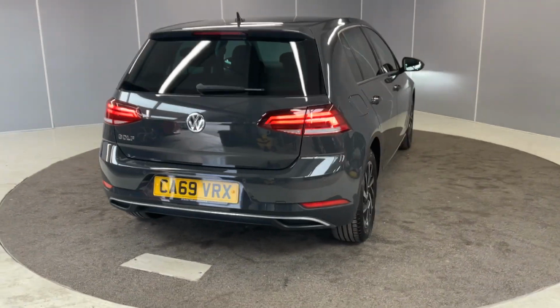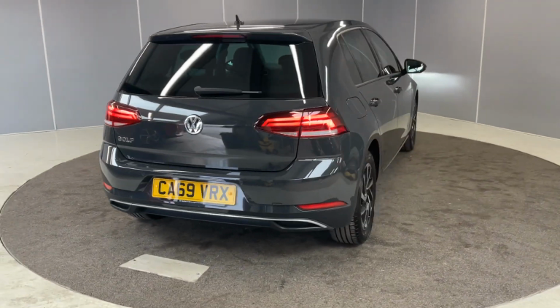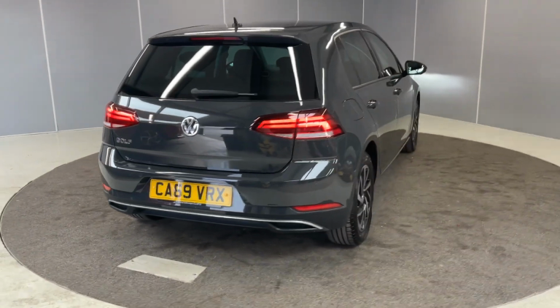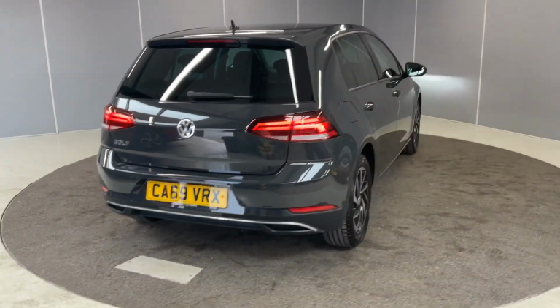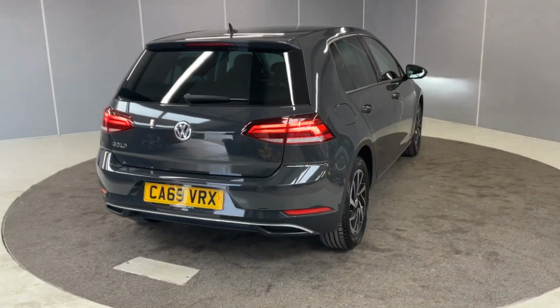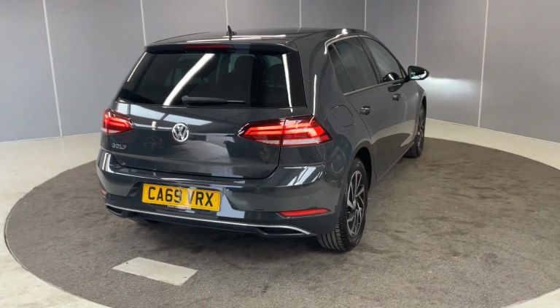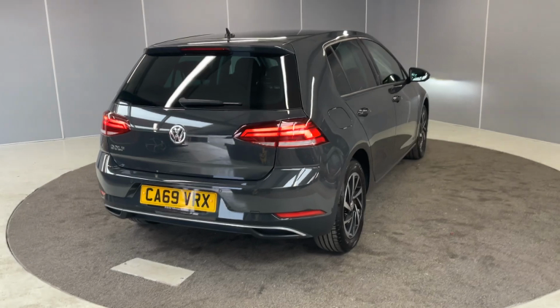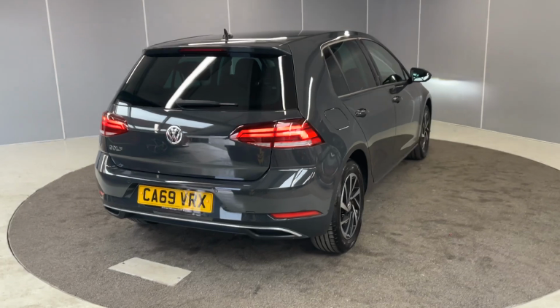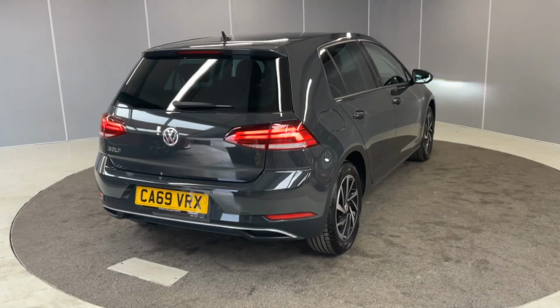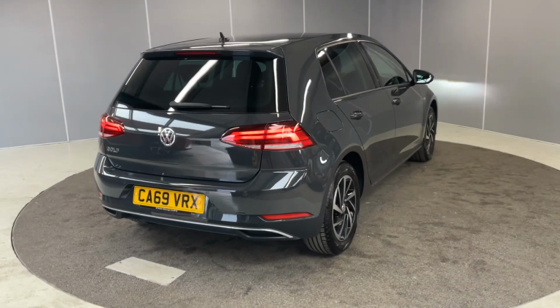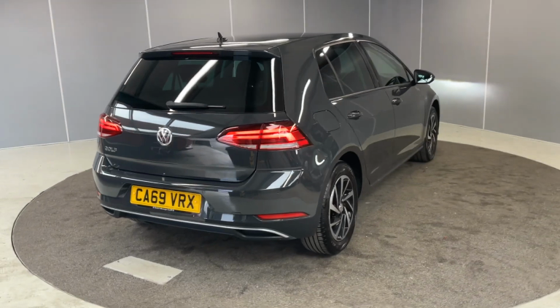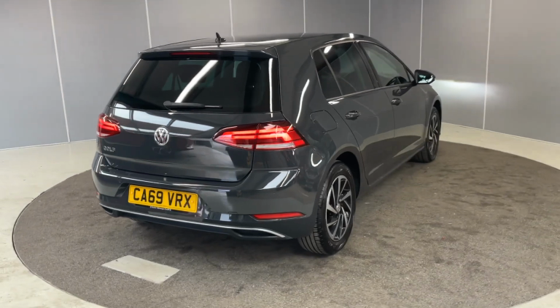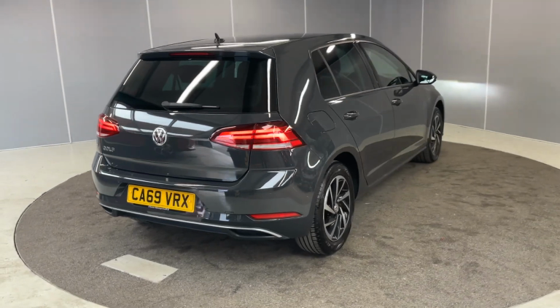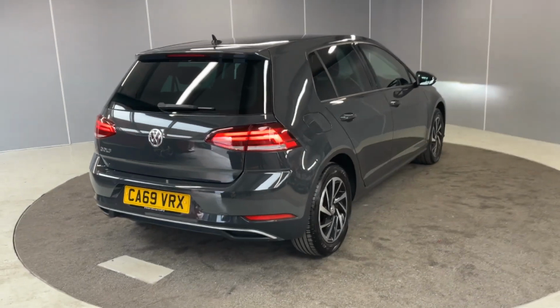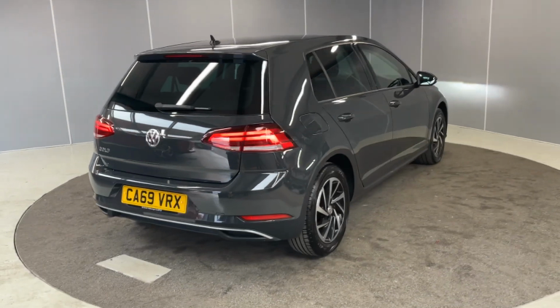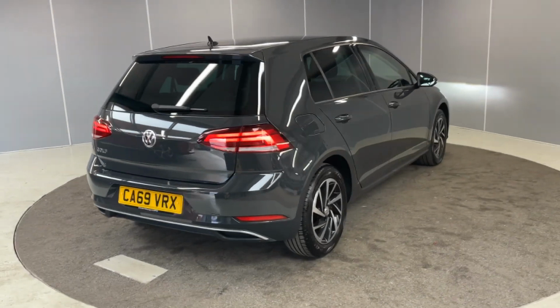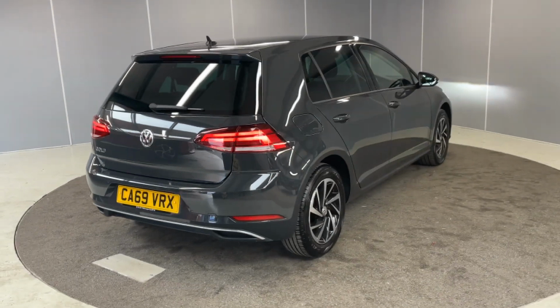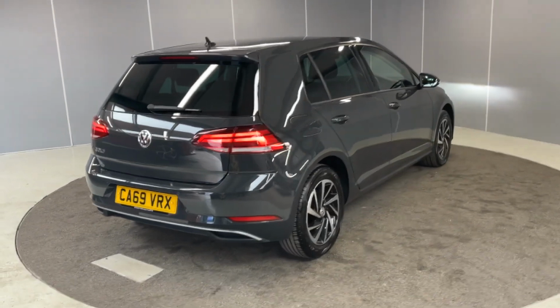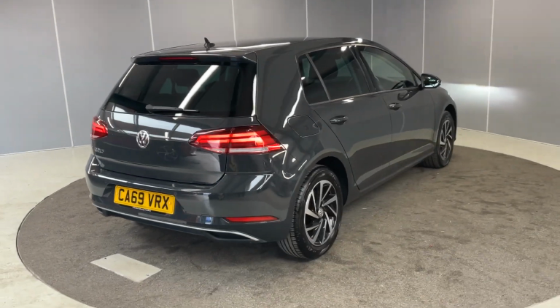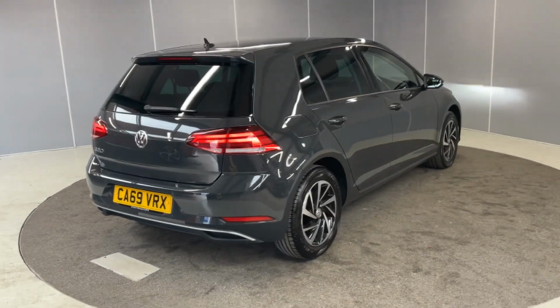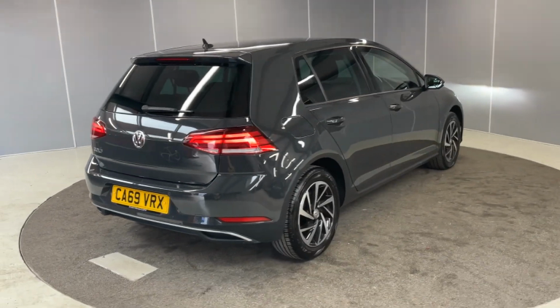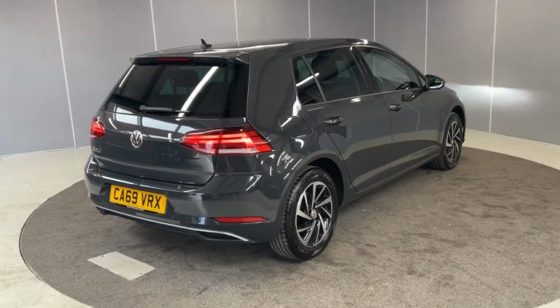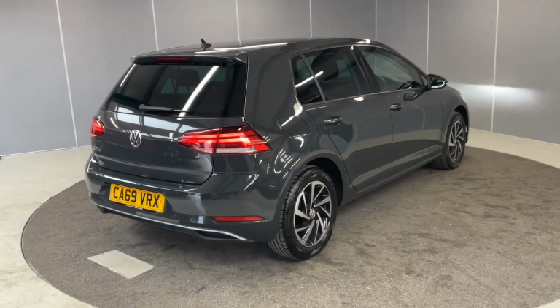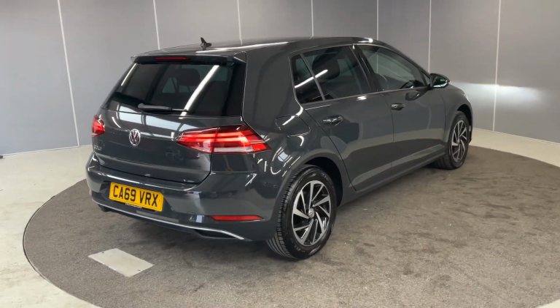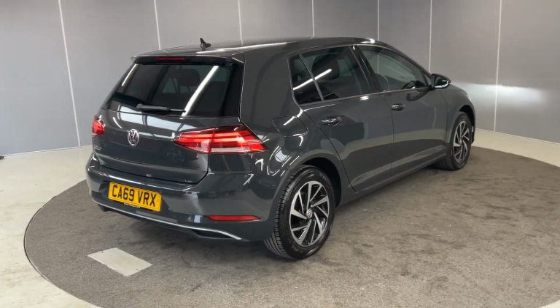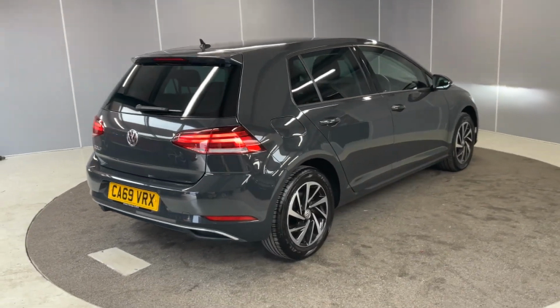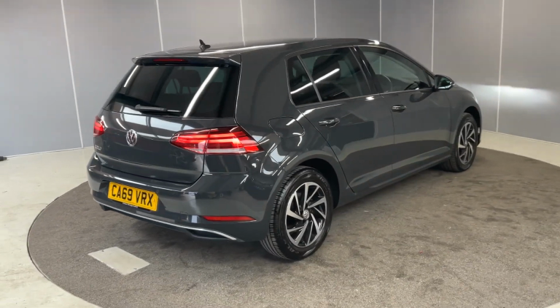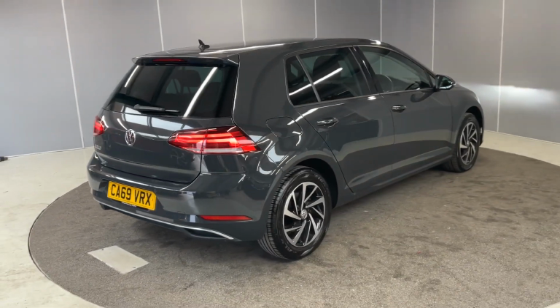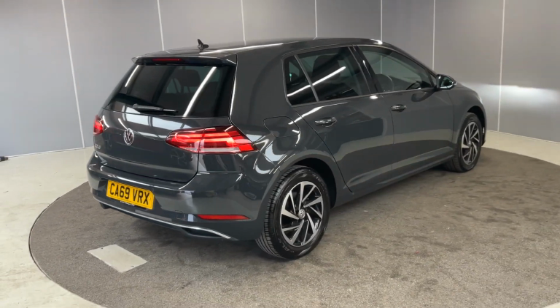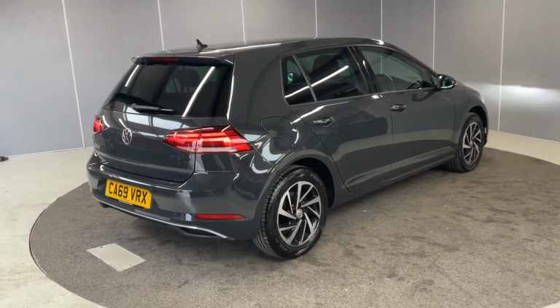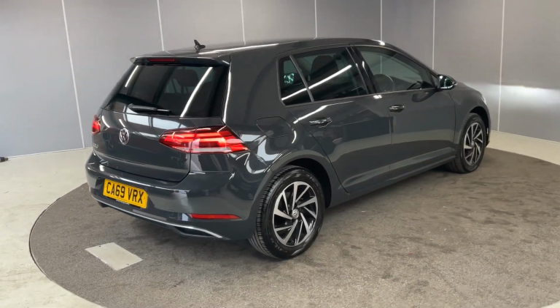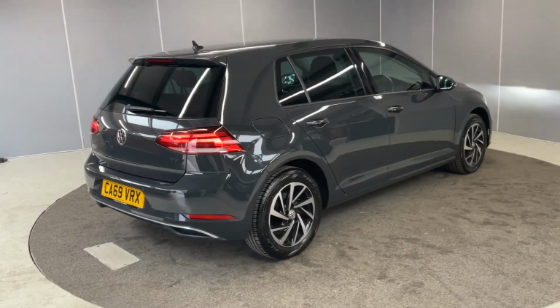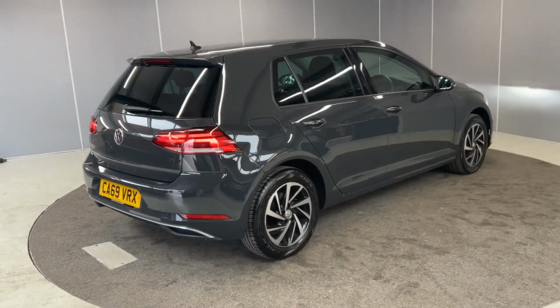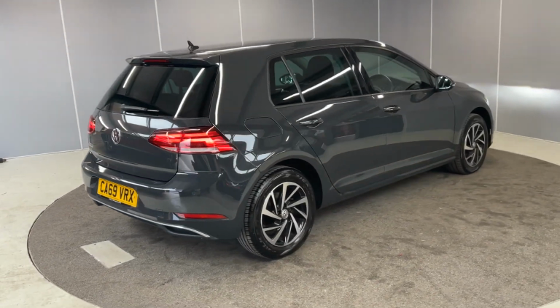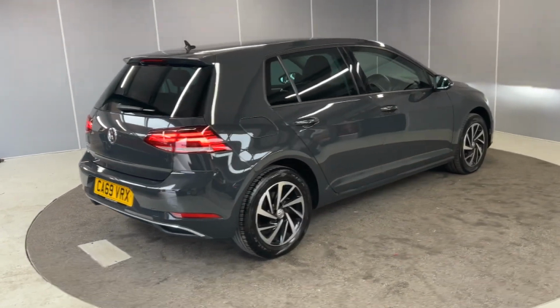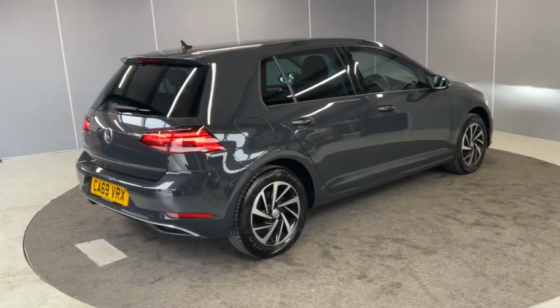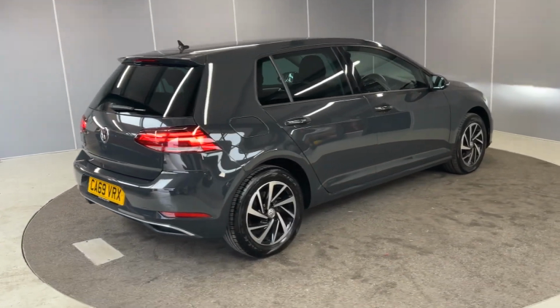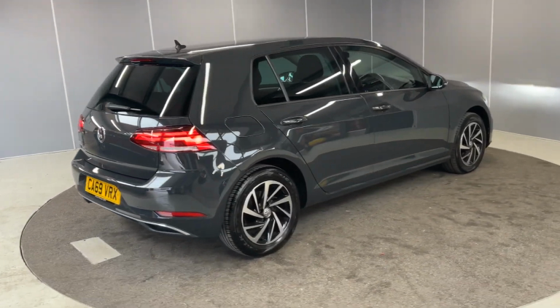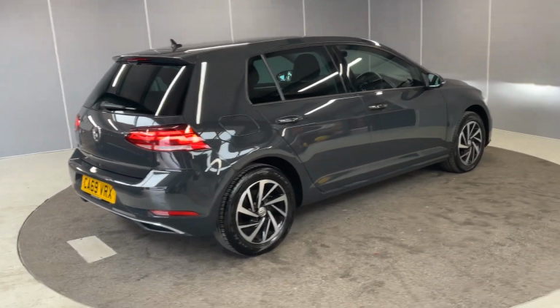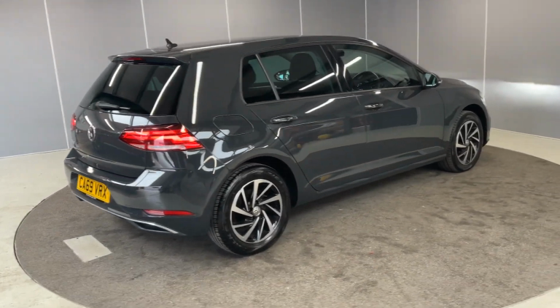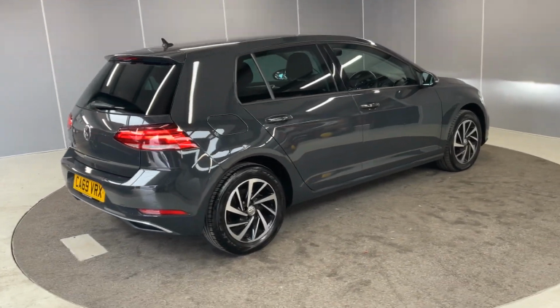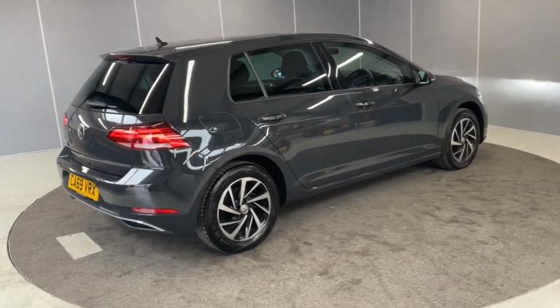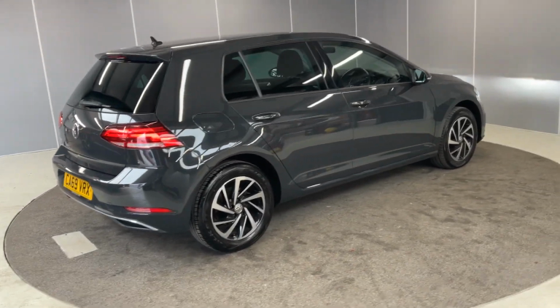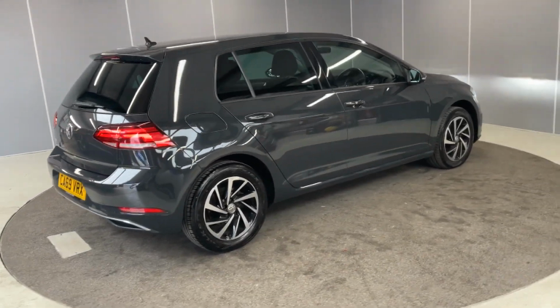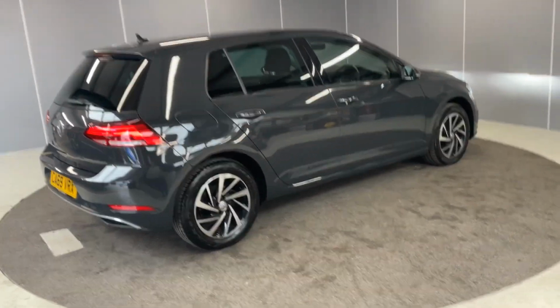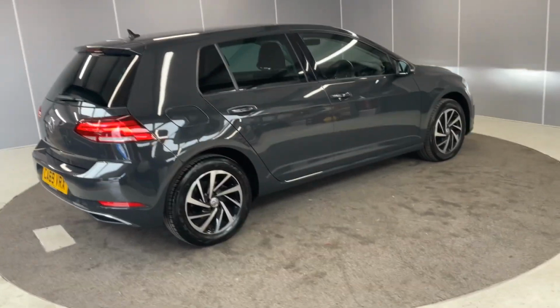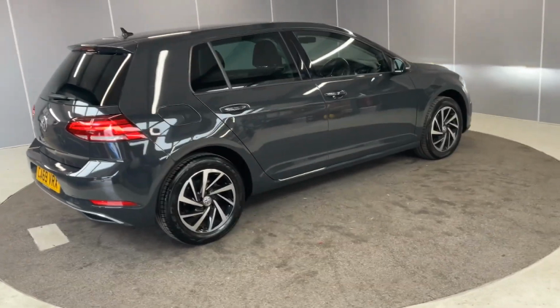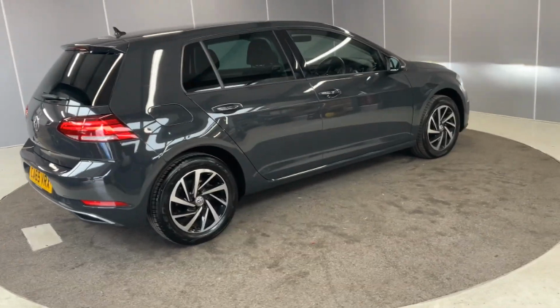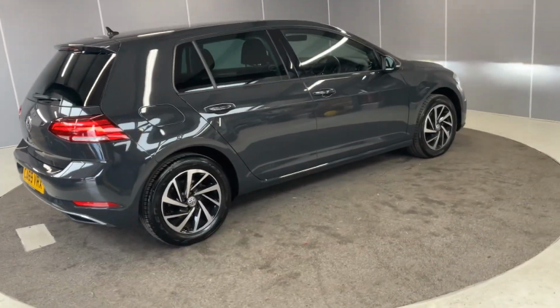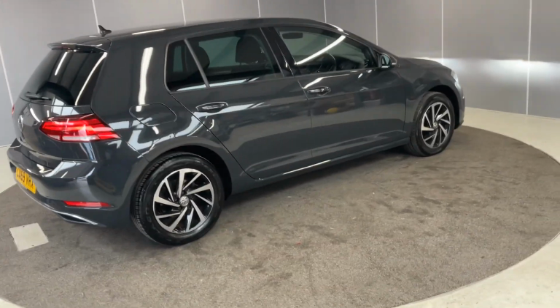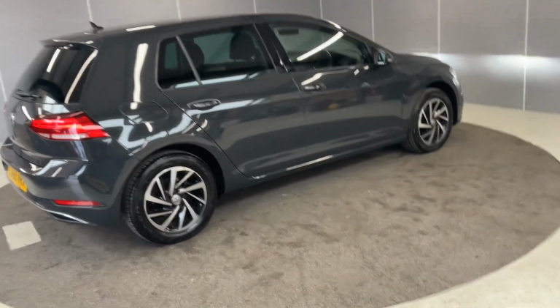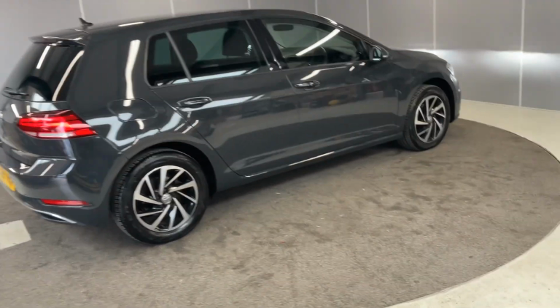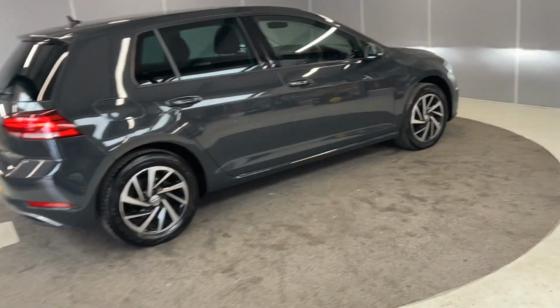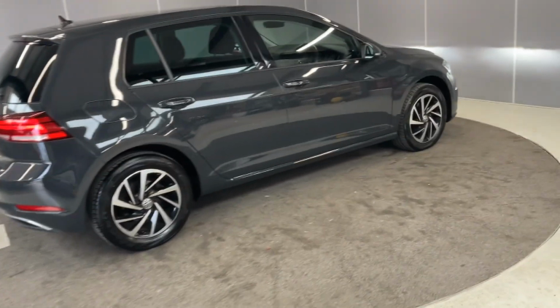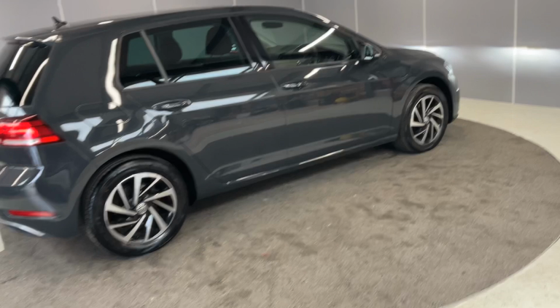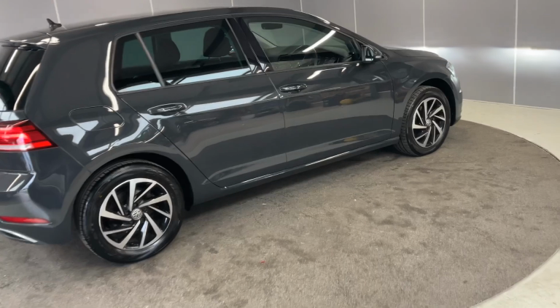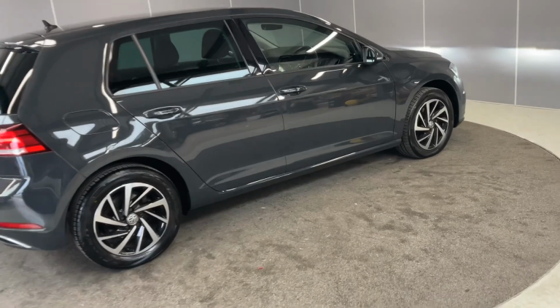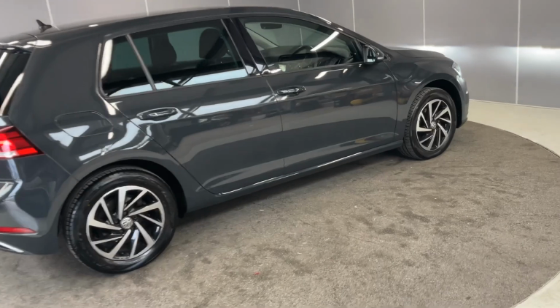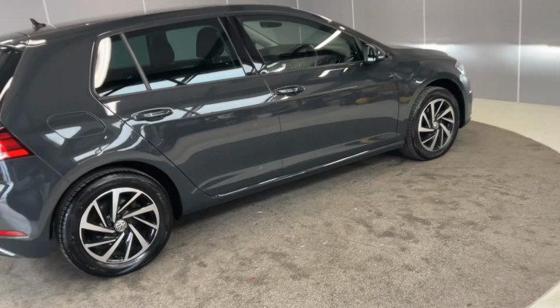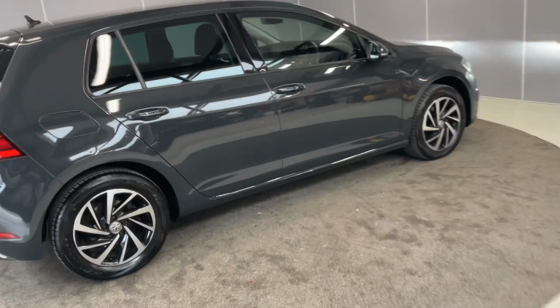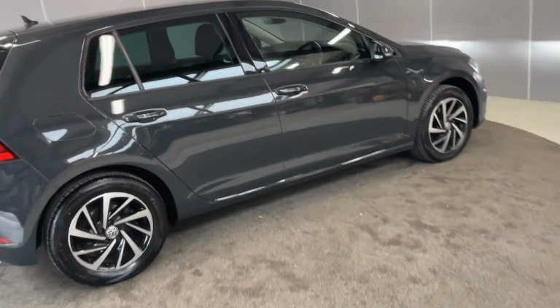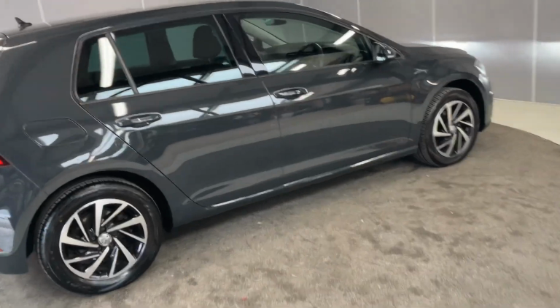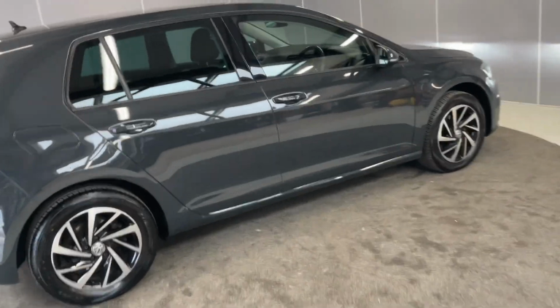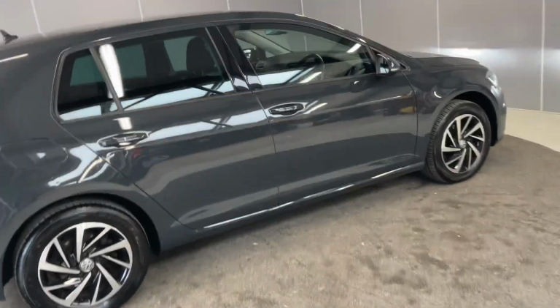We've got front and rear parking sensors on here, and we've got LED taillights to match the headlights. Let's just take this into the interior.